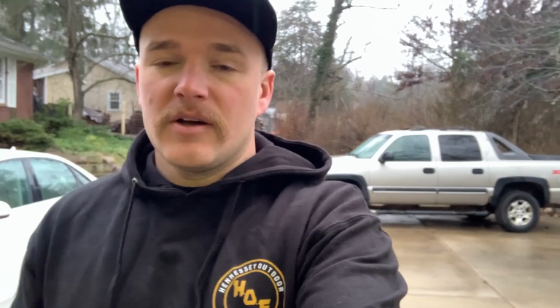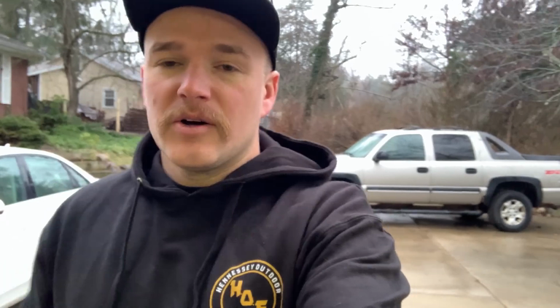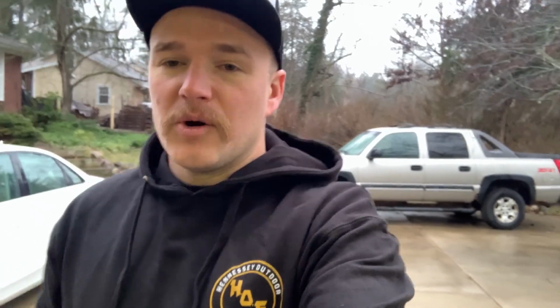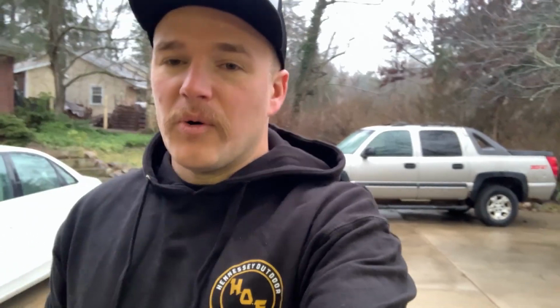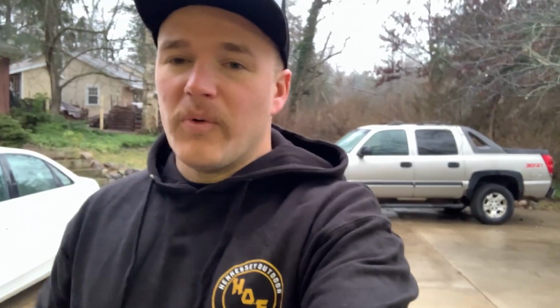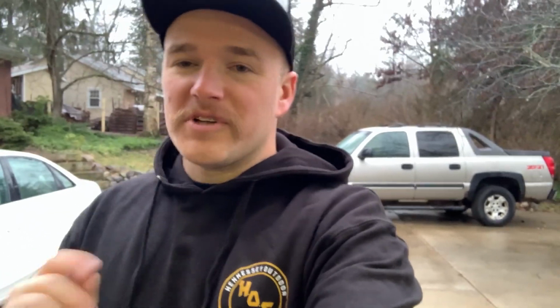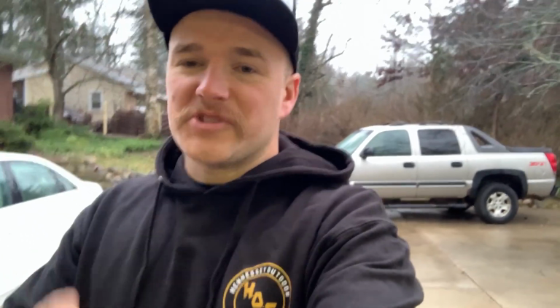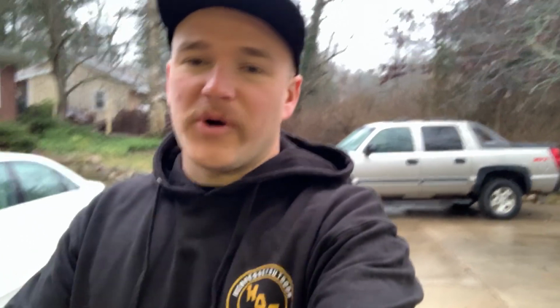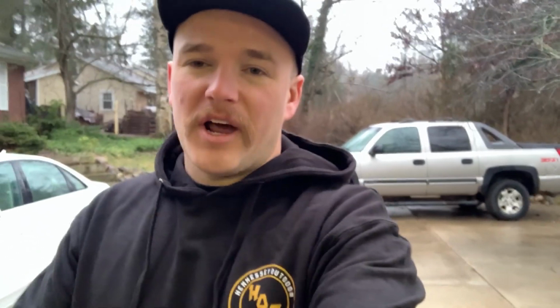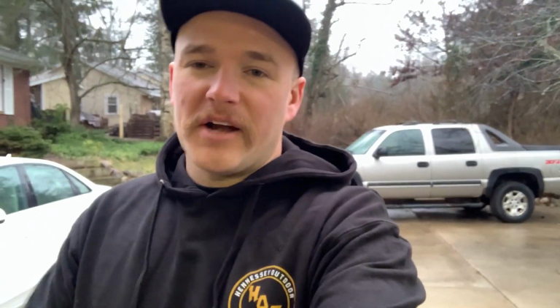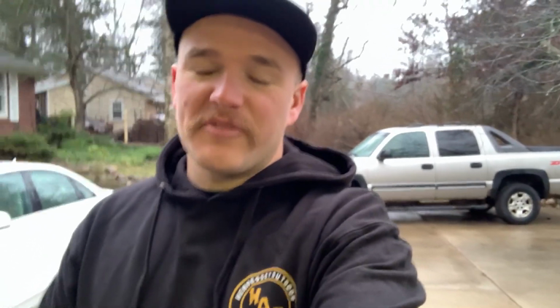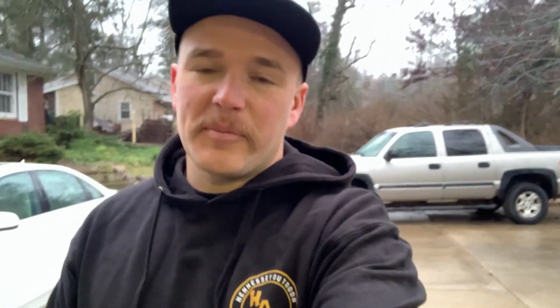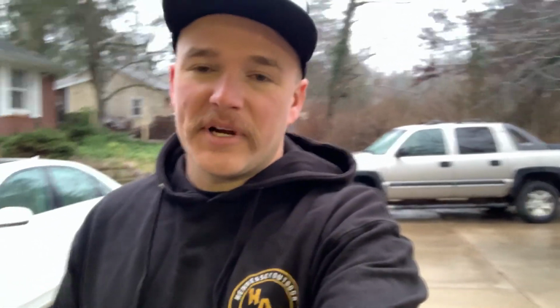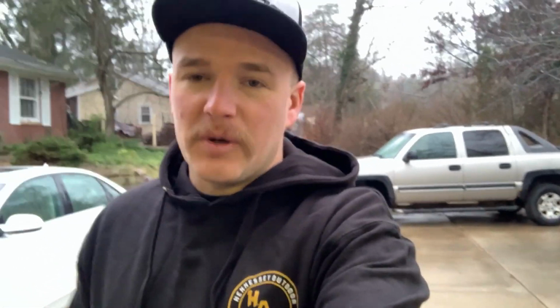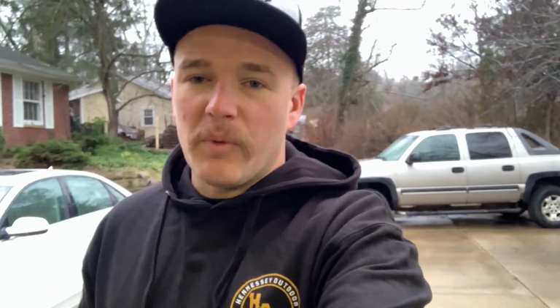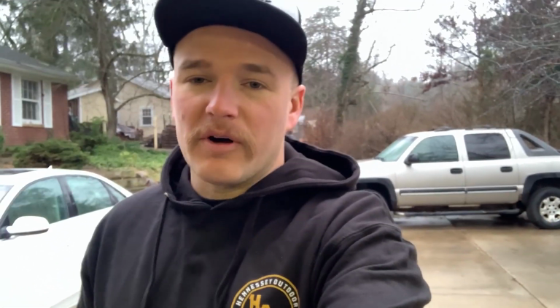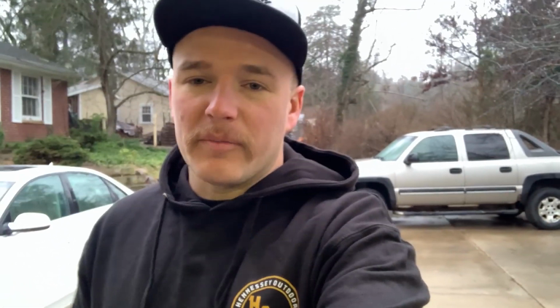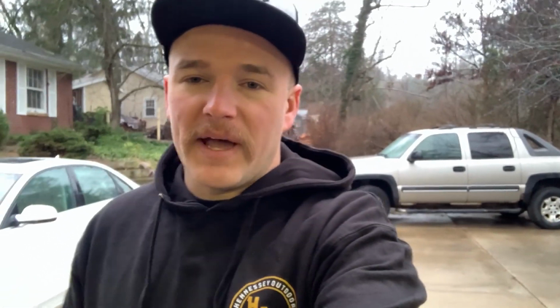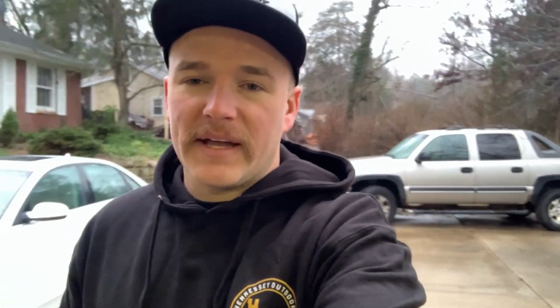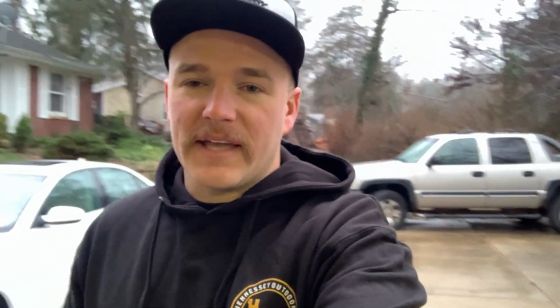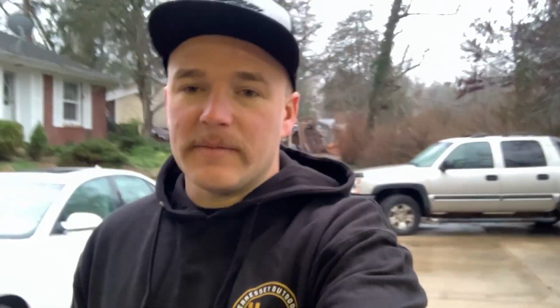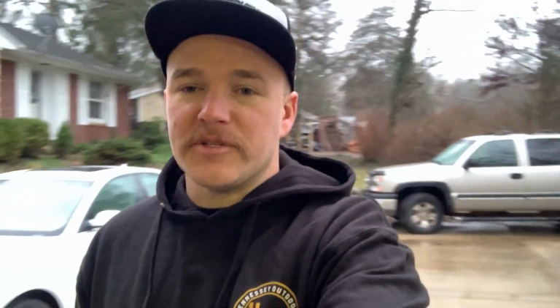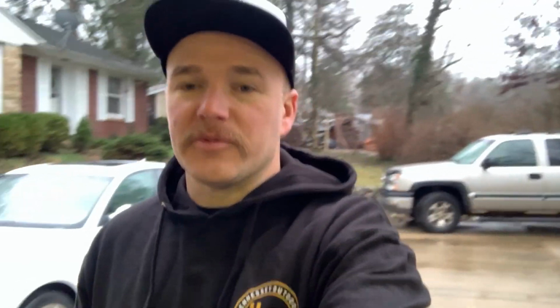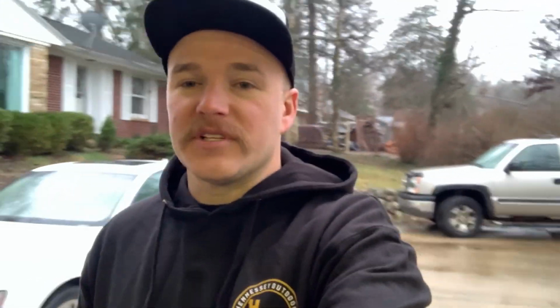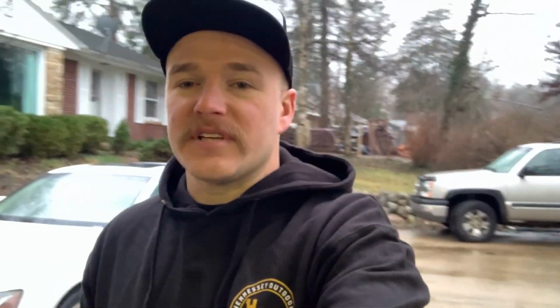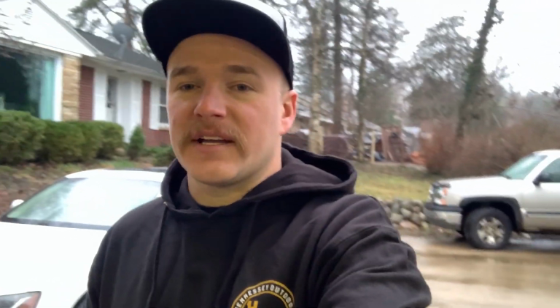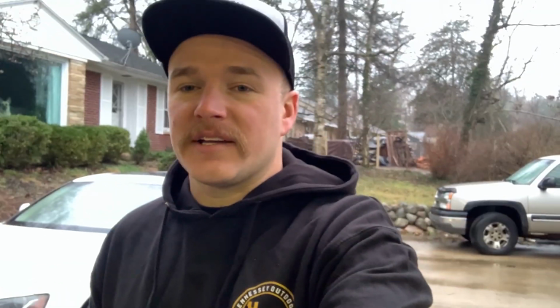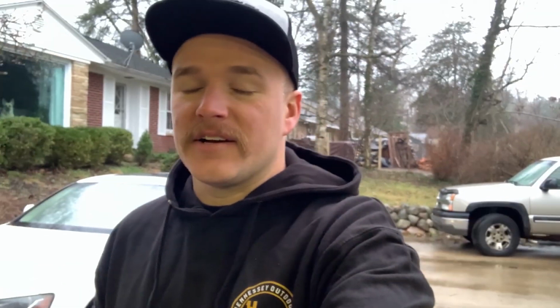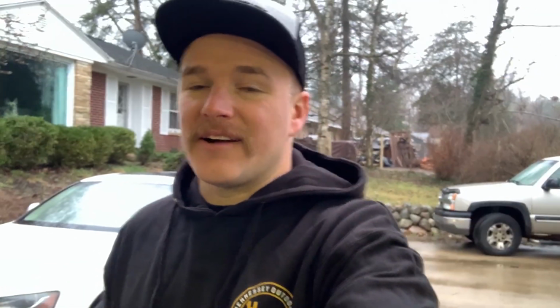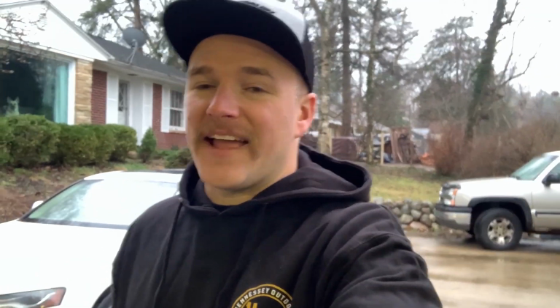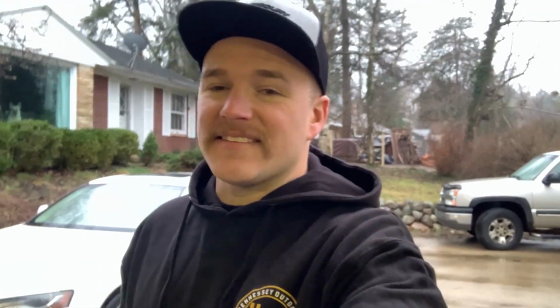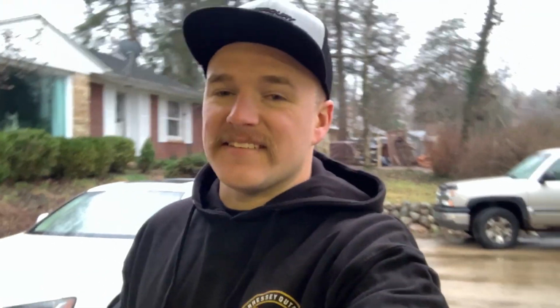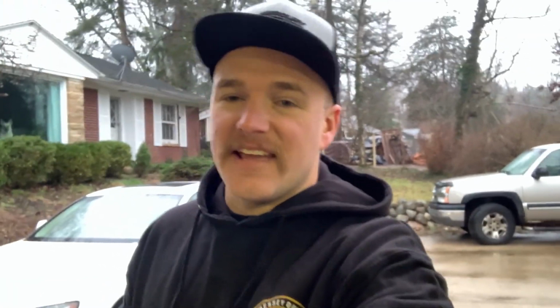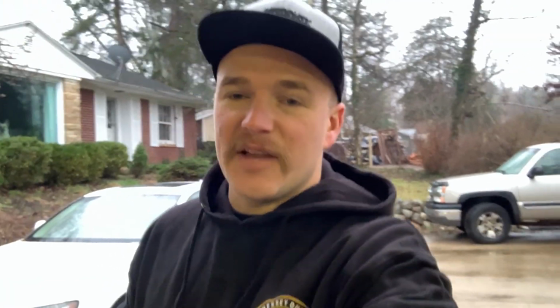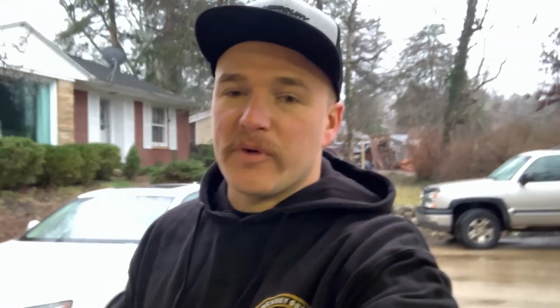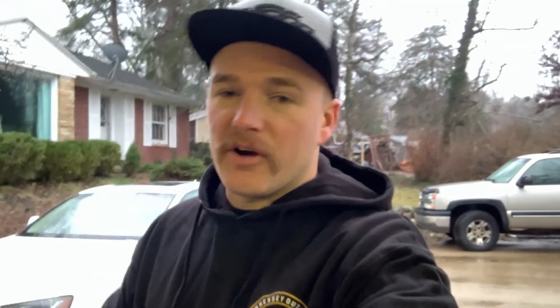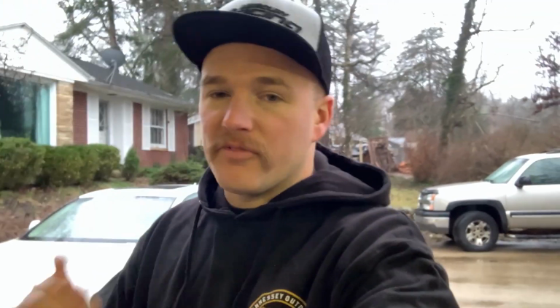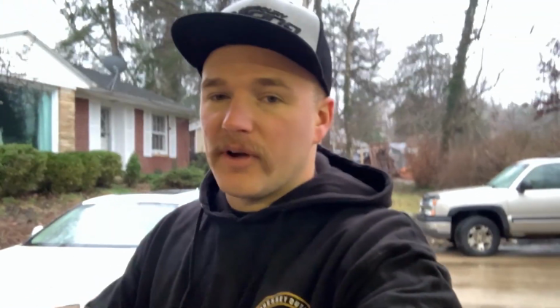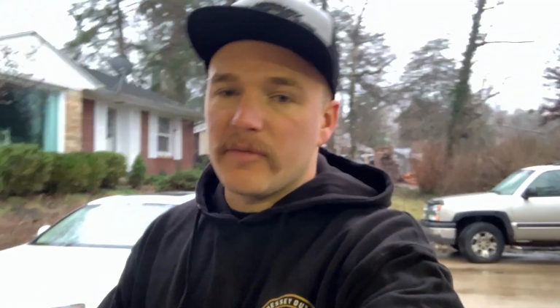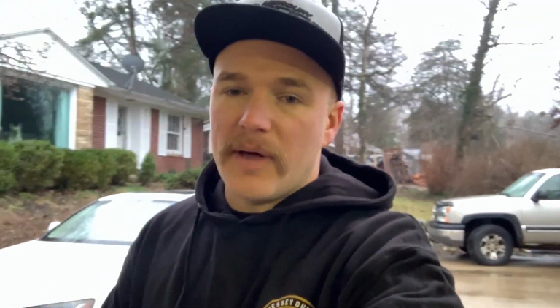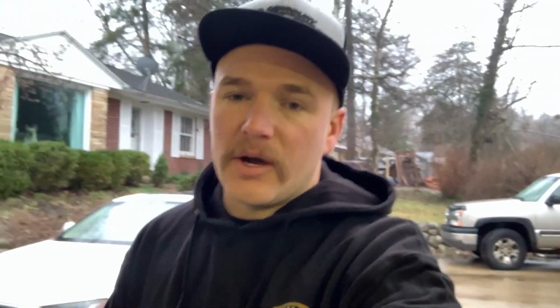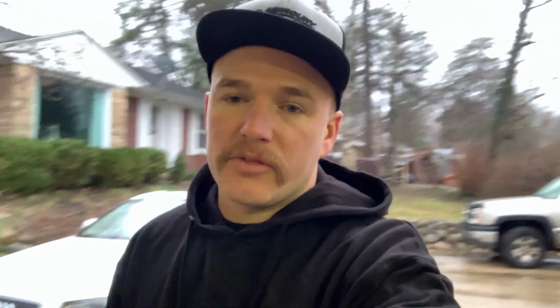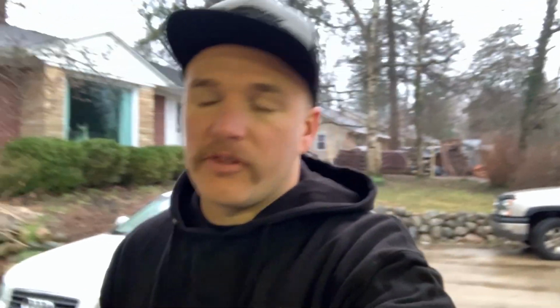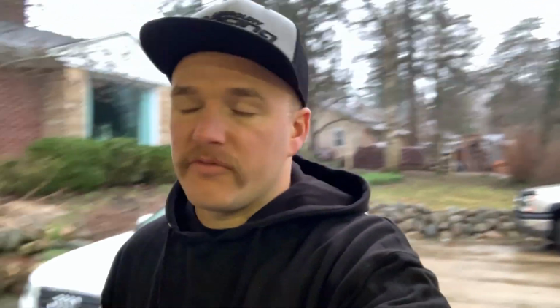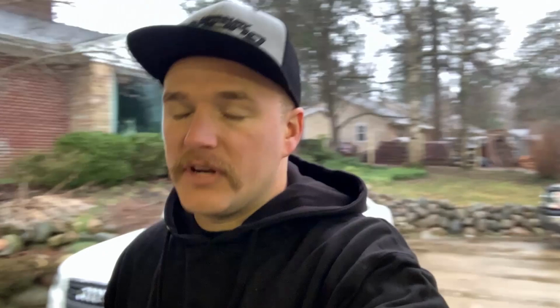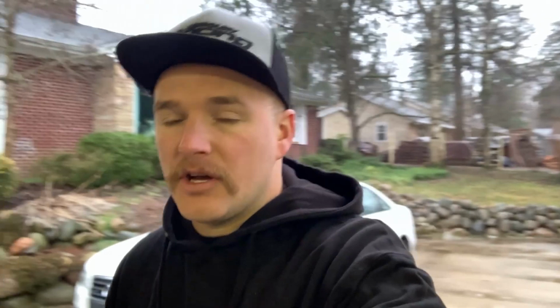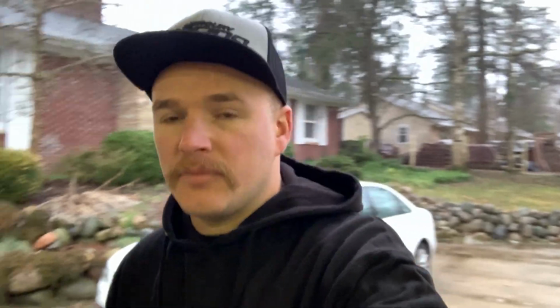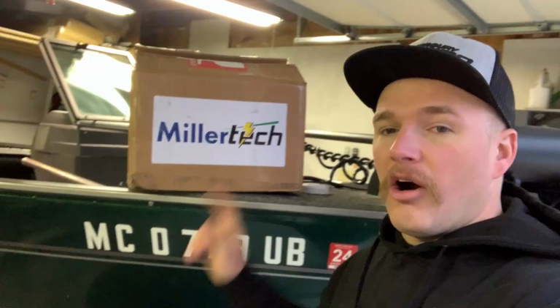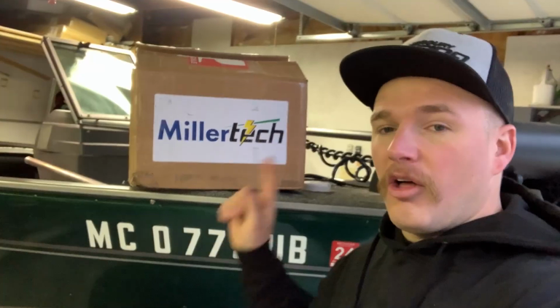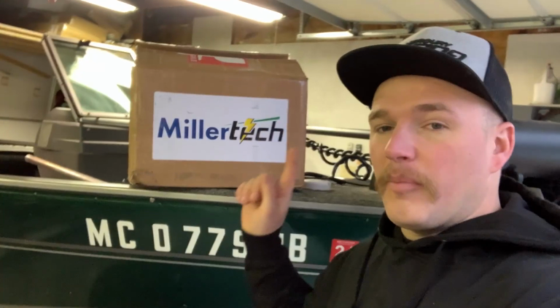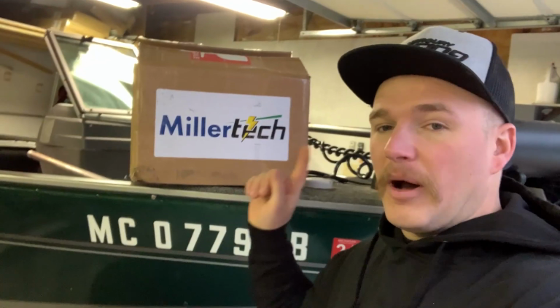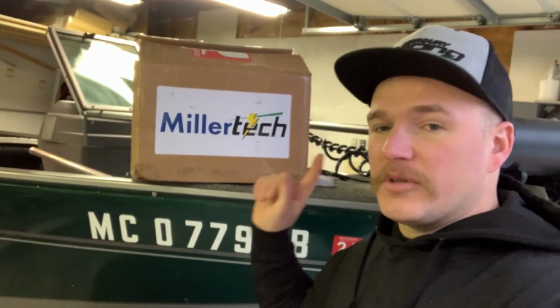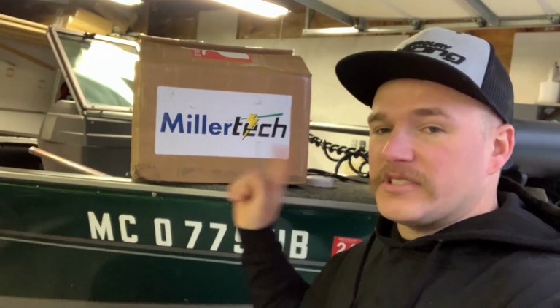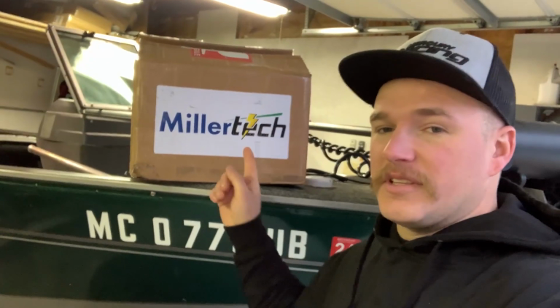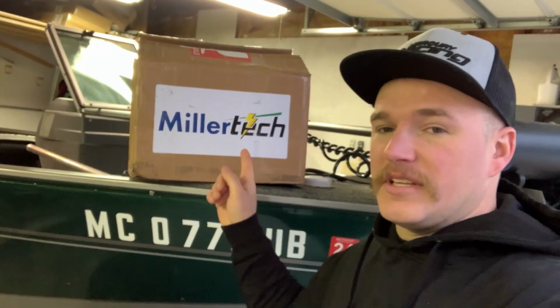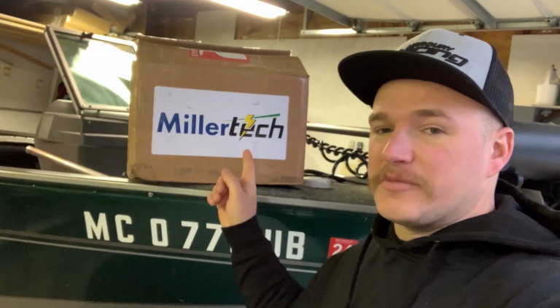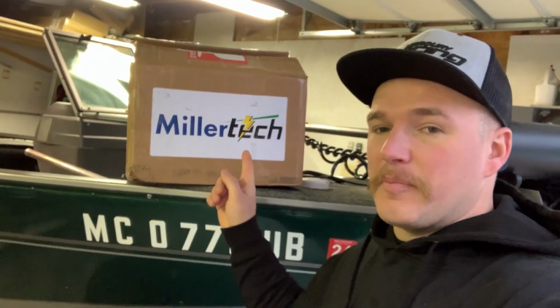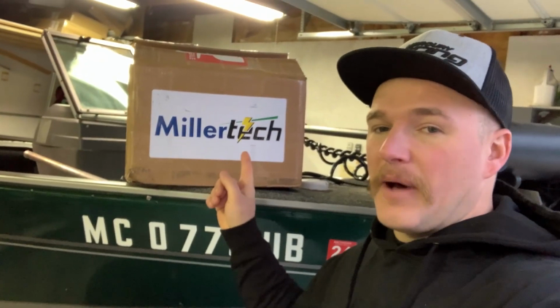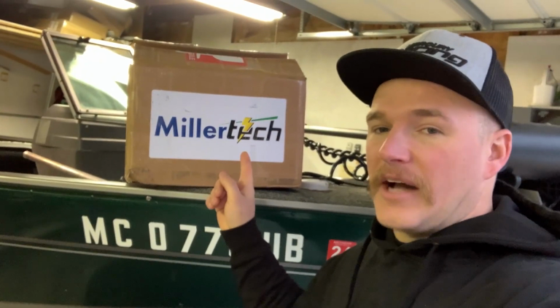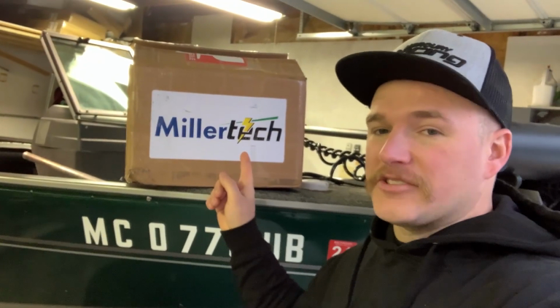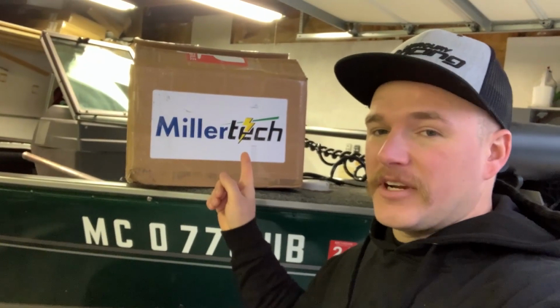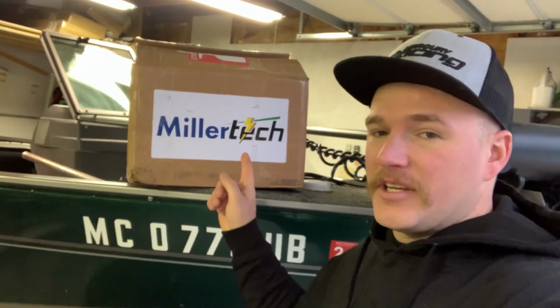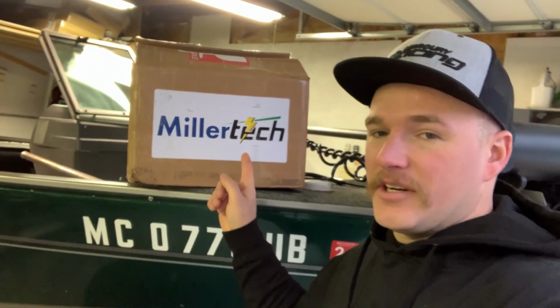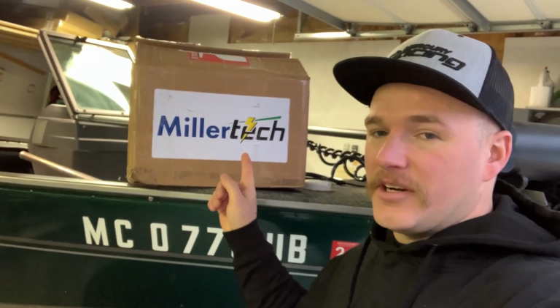What is going on everybody? Welcome back, MG Marine Tech here, and today we are finally back with another video all about what's in this box right here.